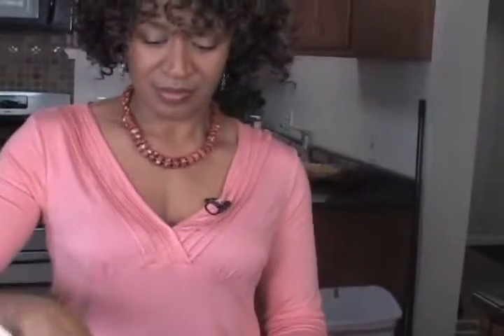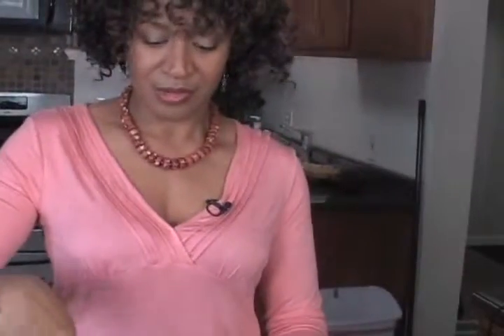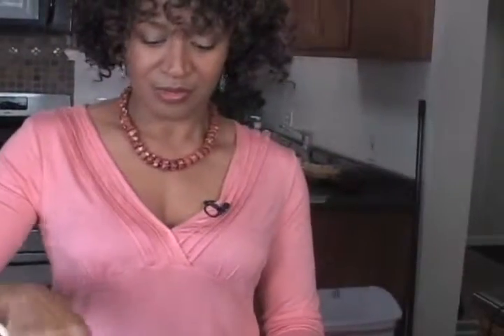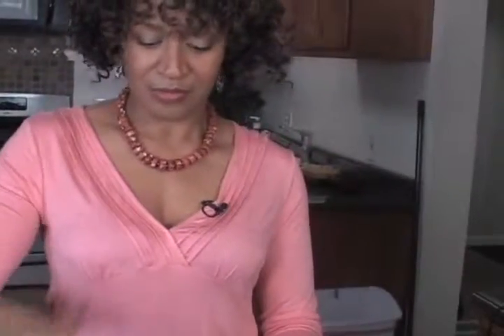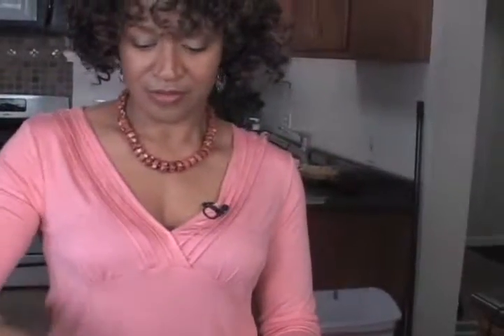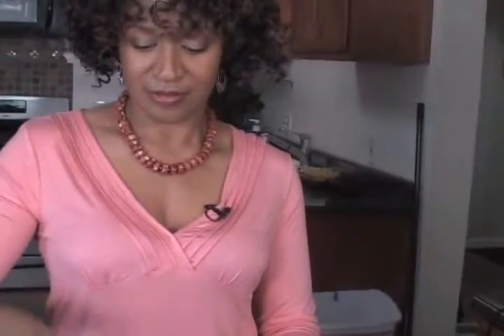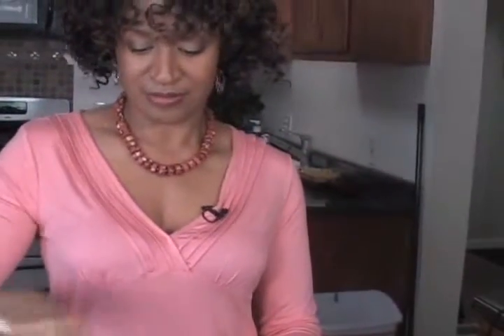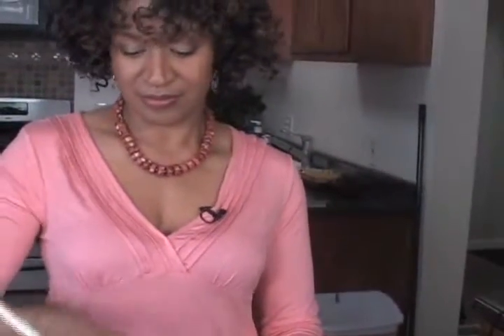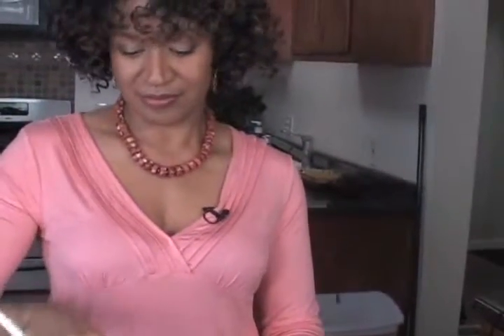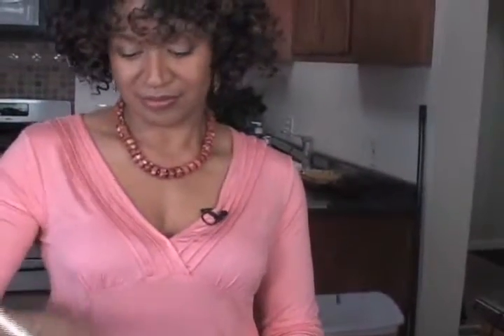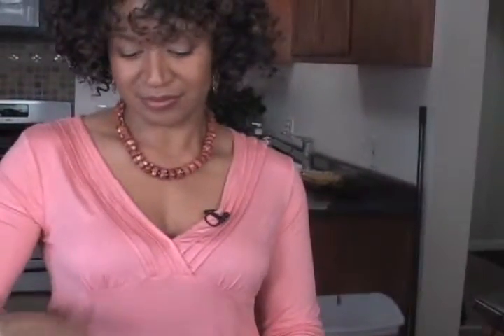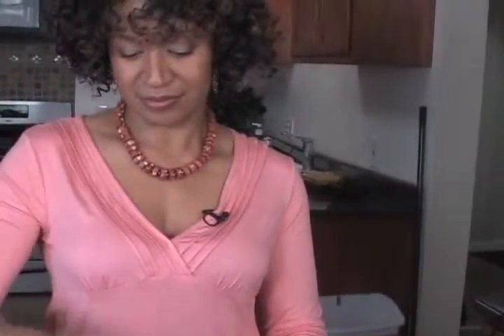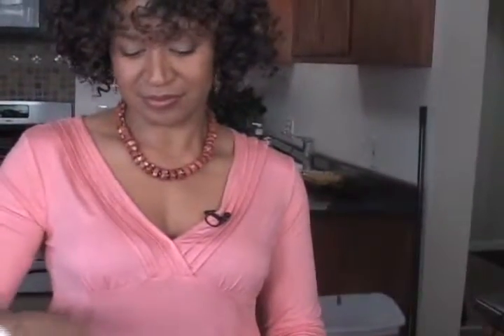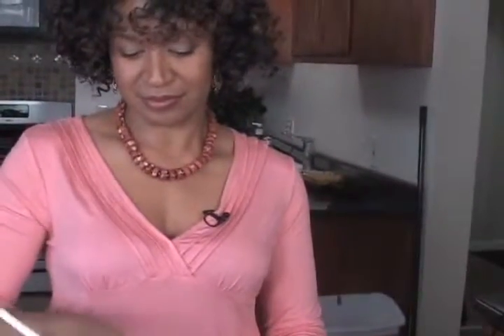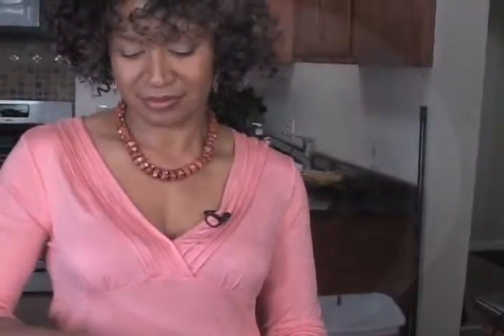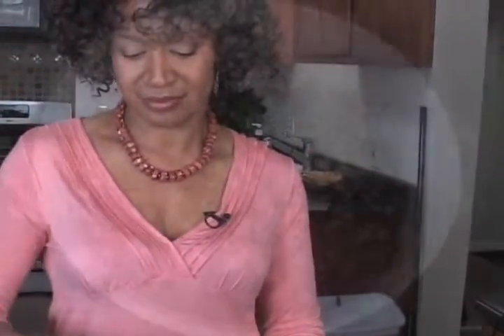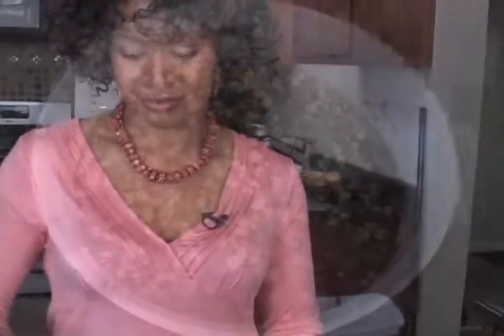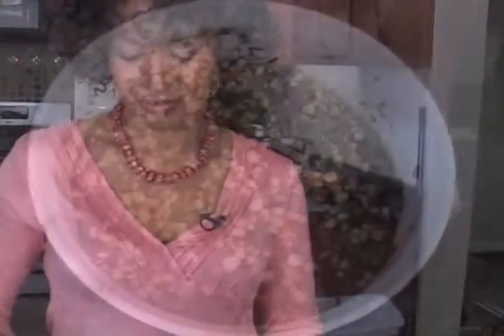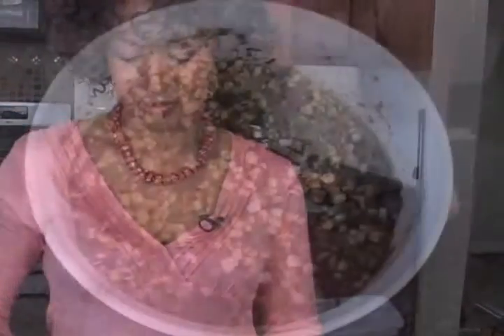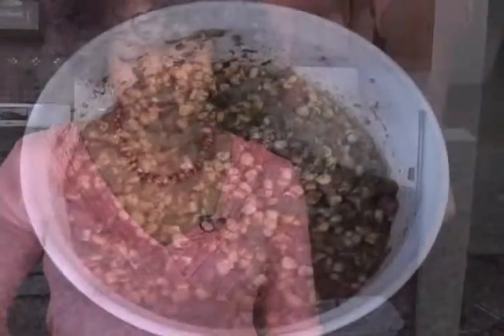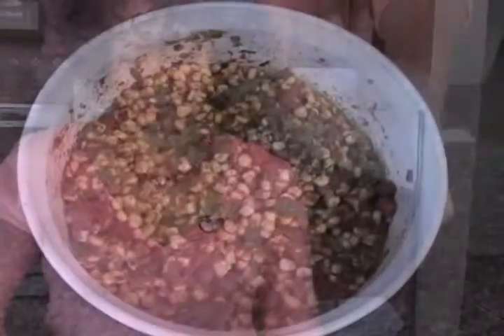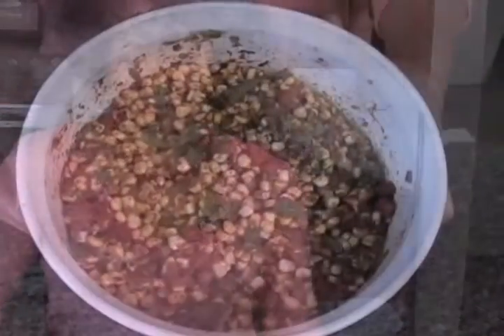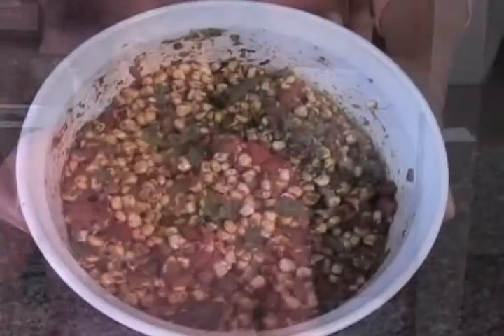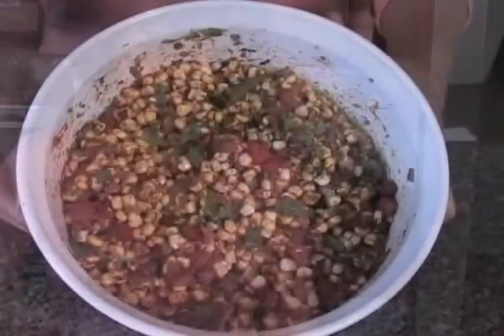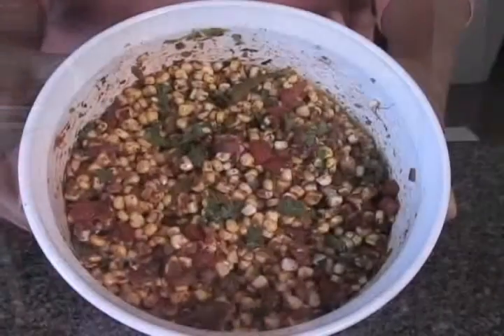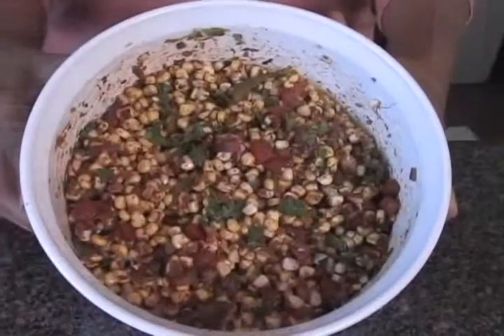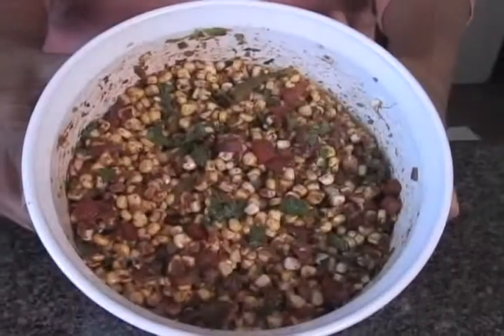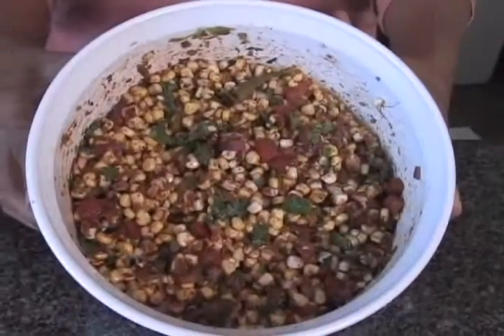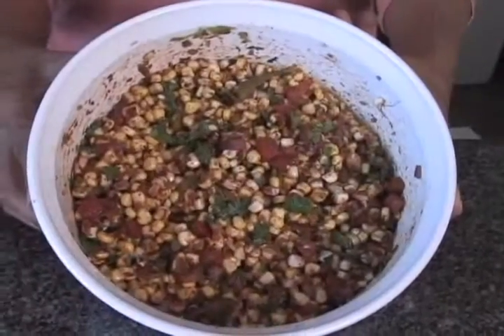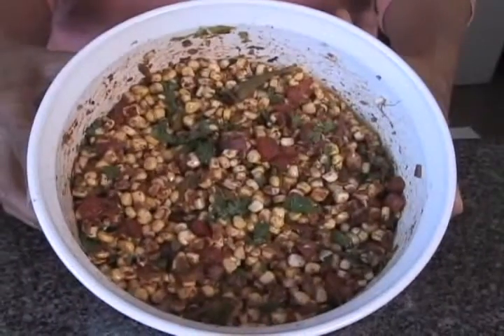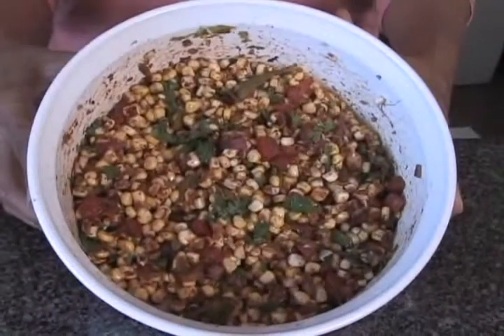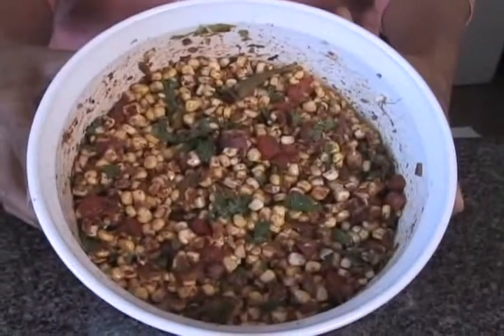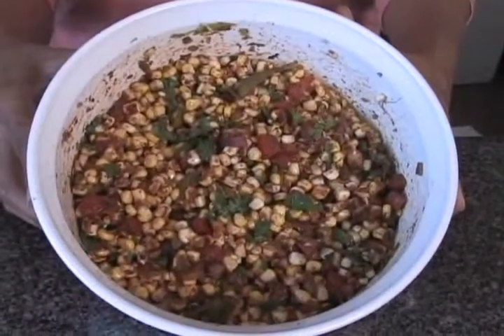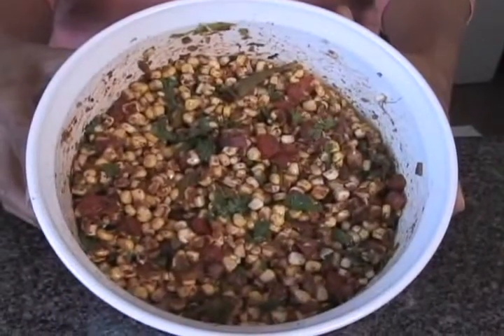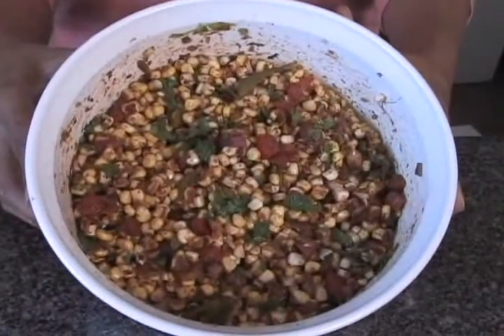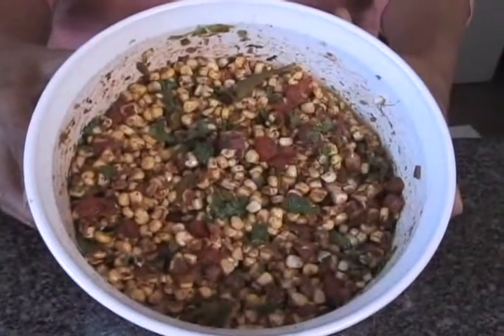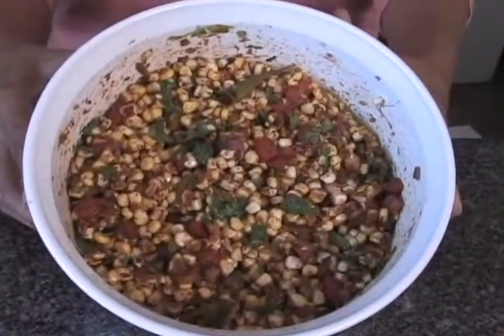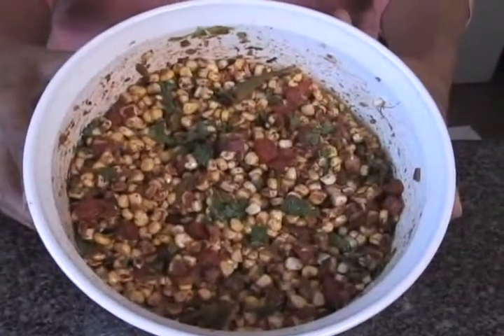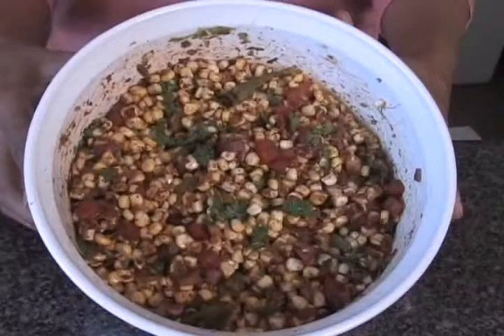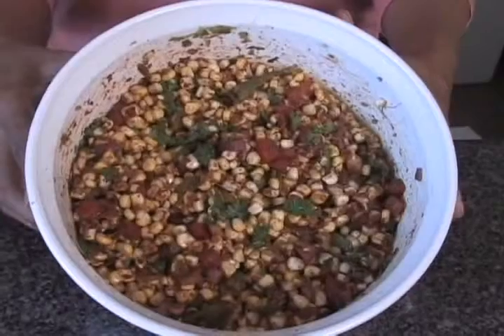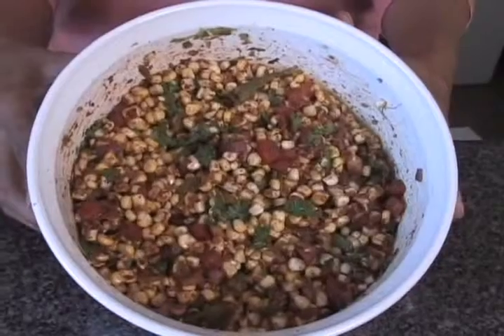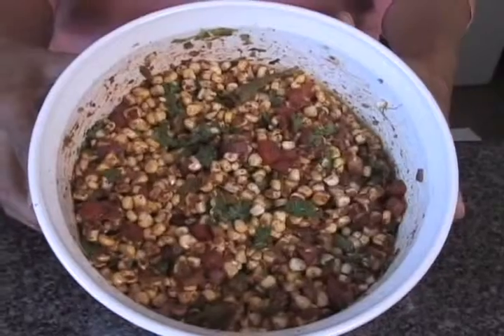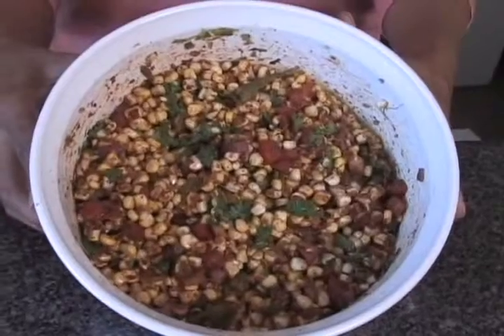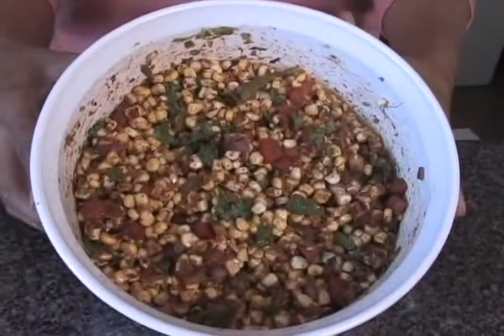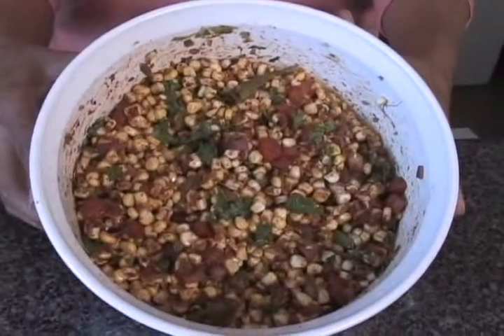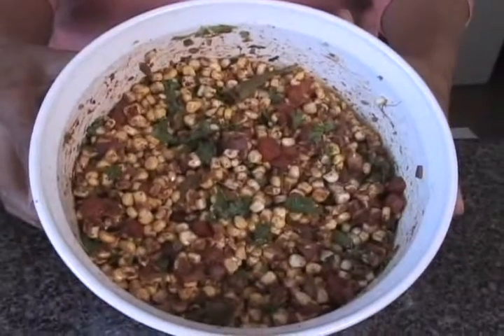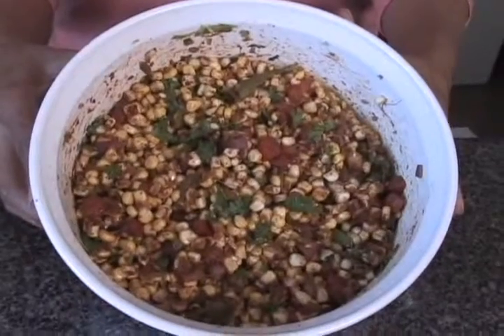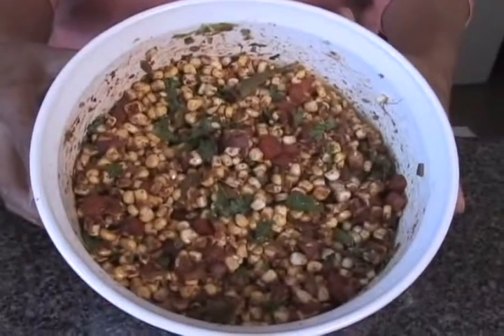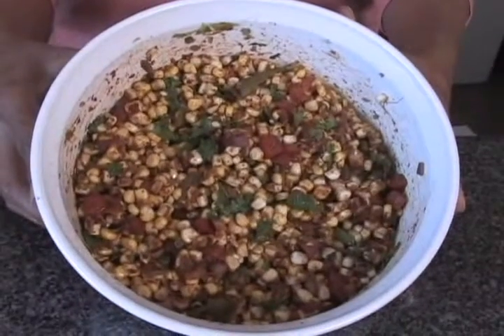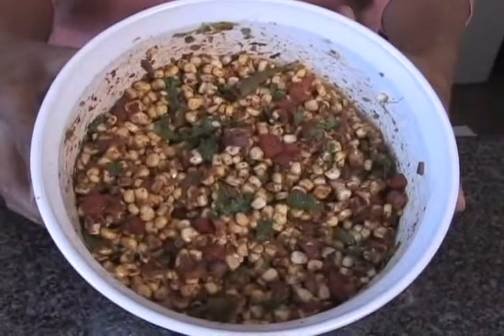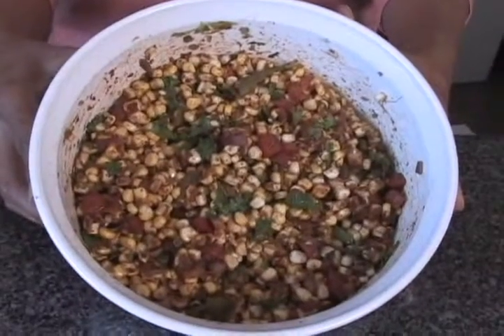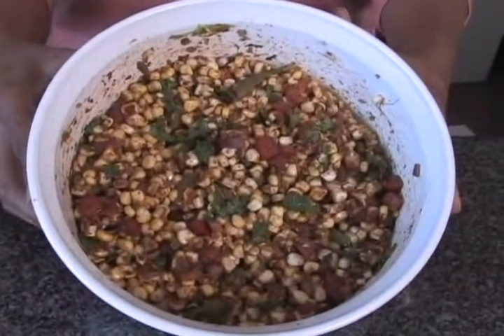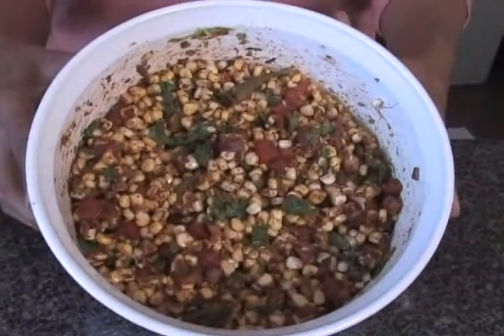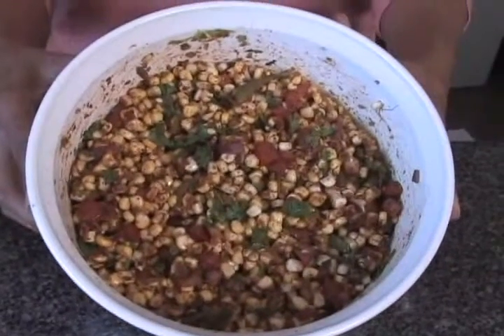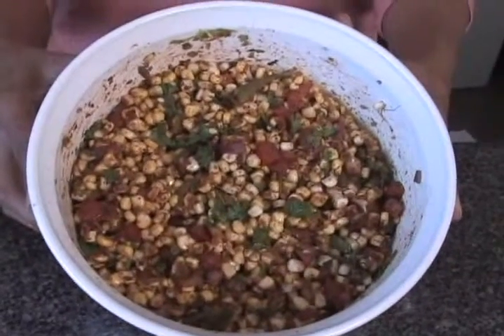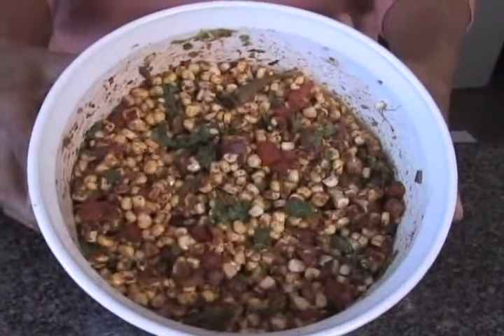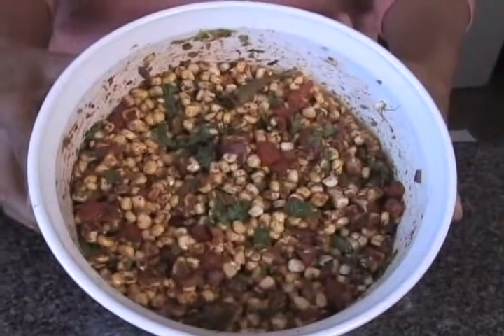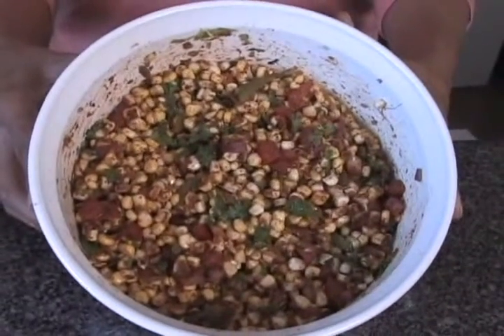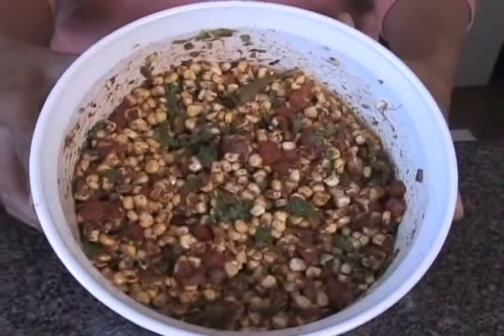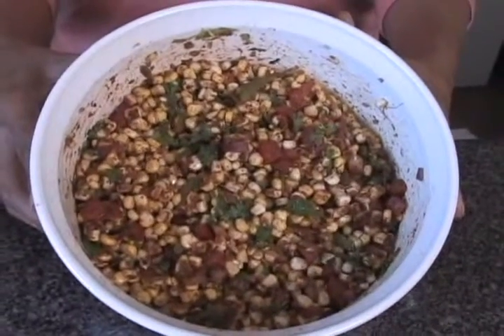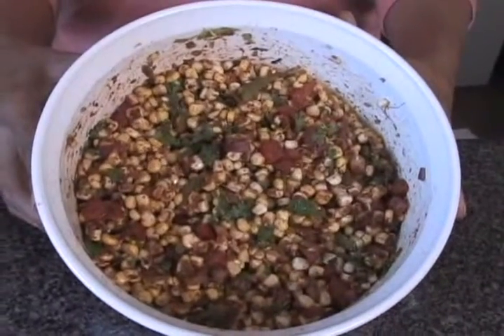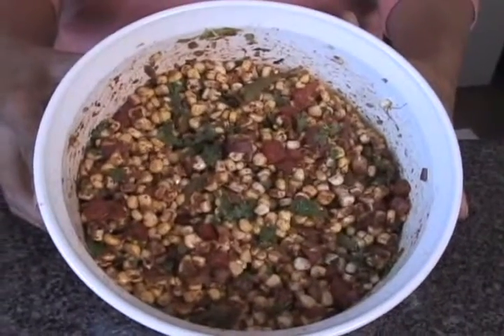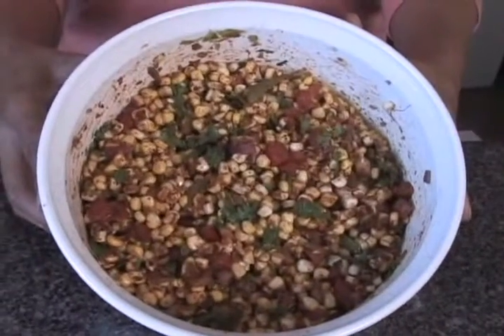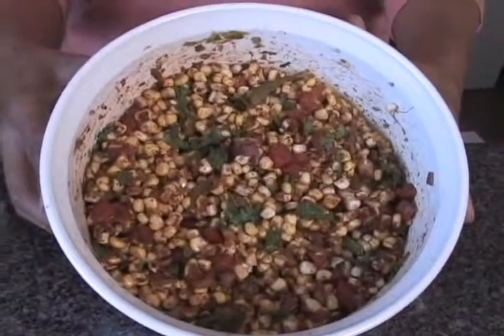Beautiful. And this is our delicious confetti corn — fresh living food. Healthy.